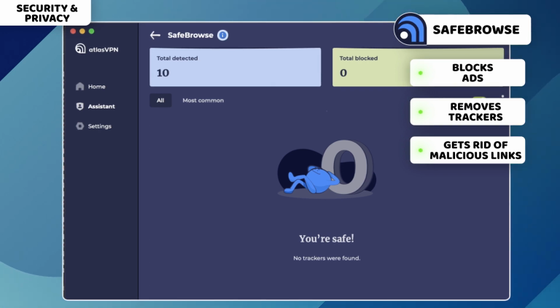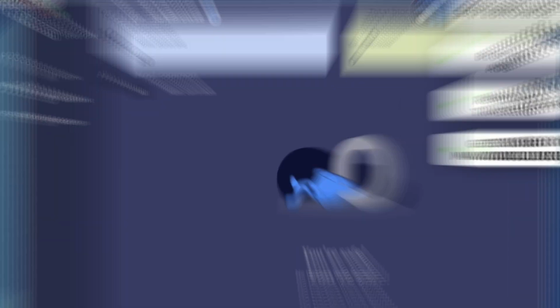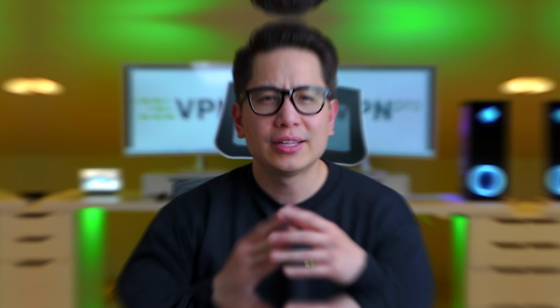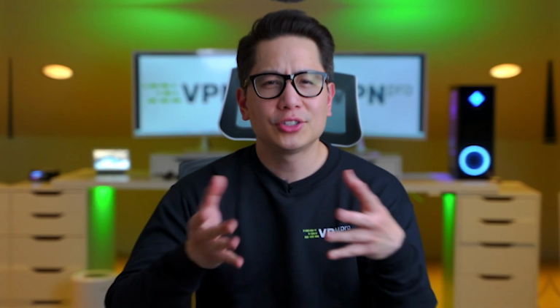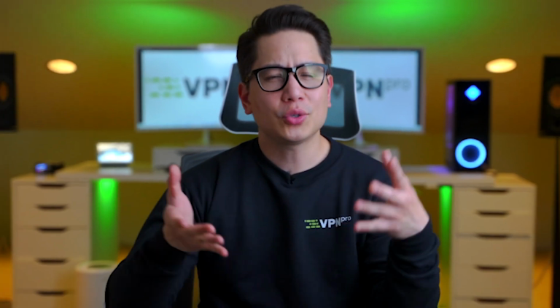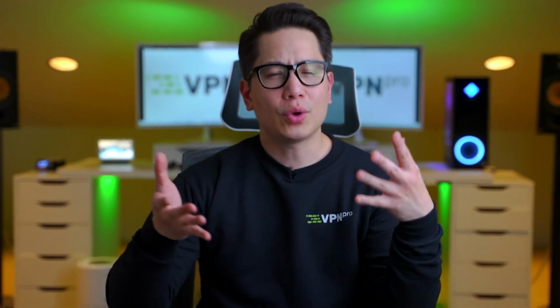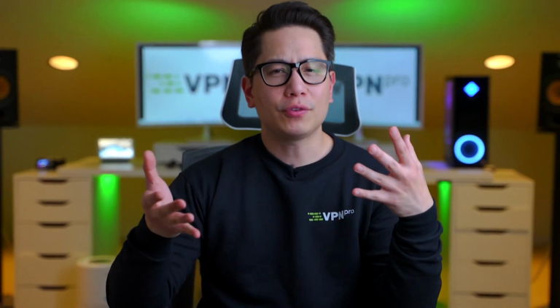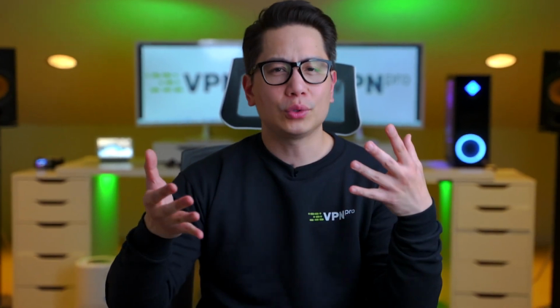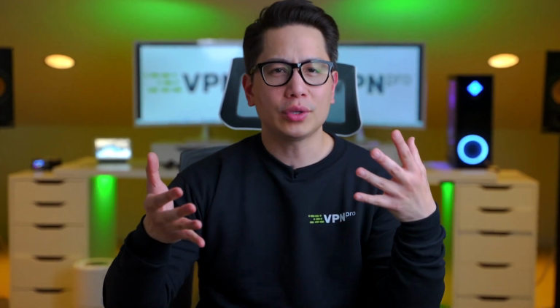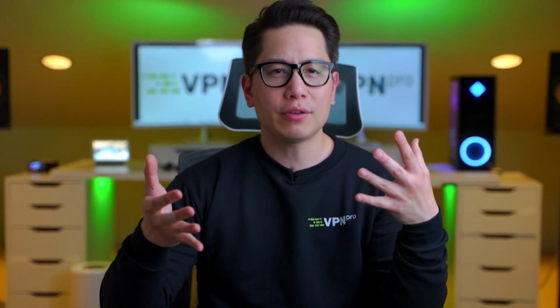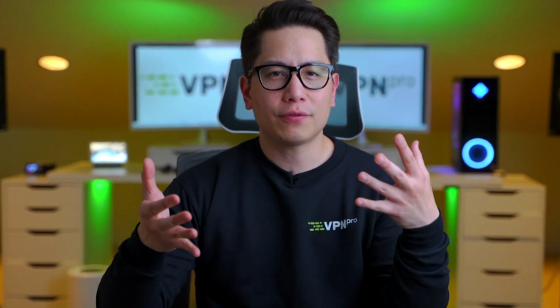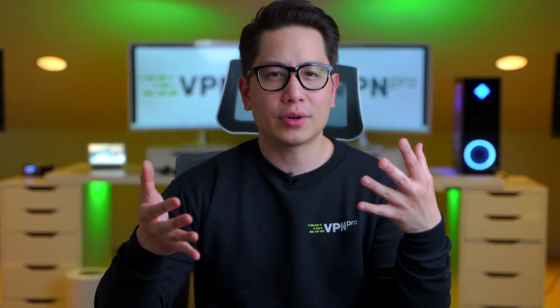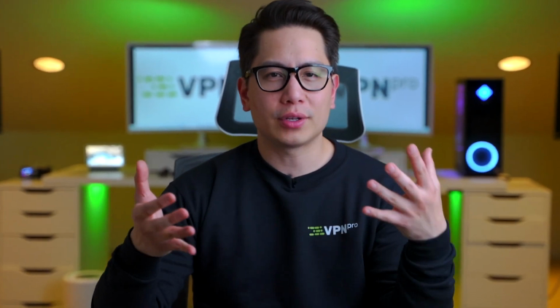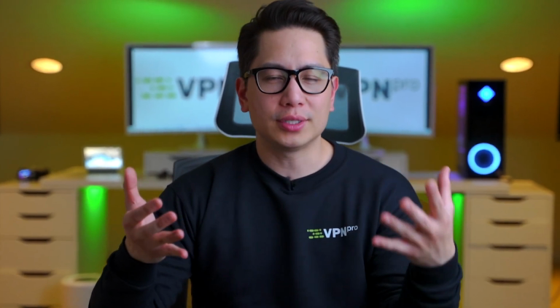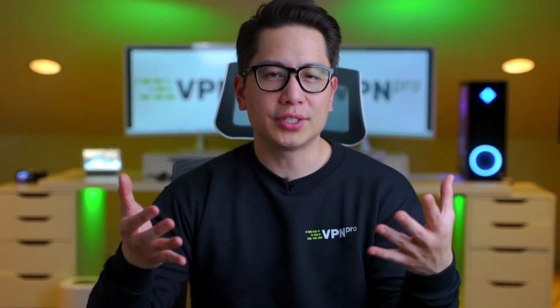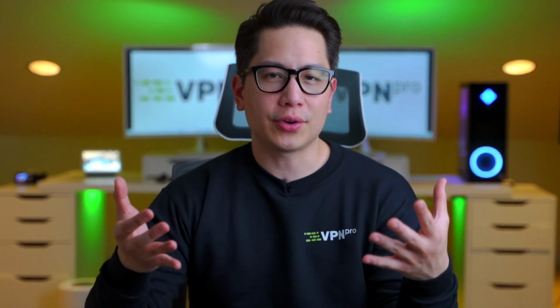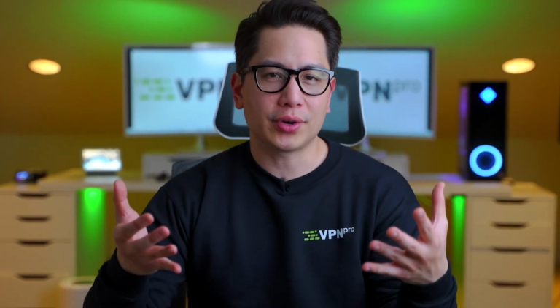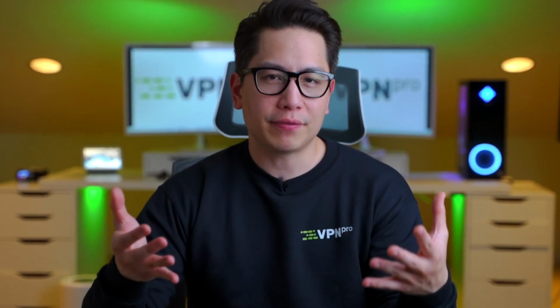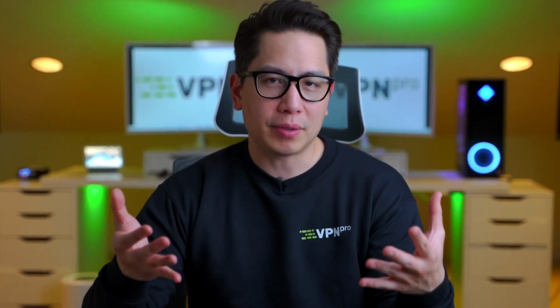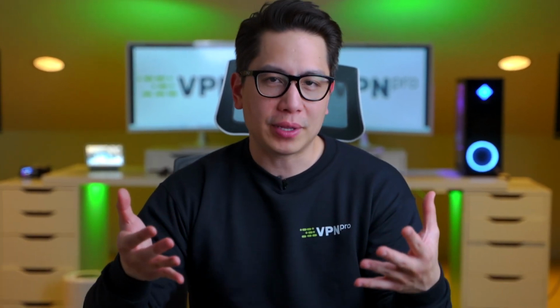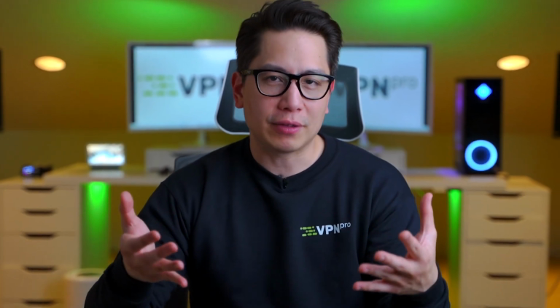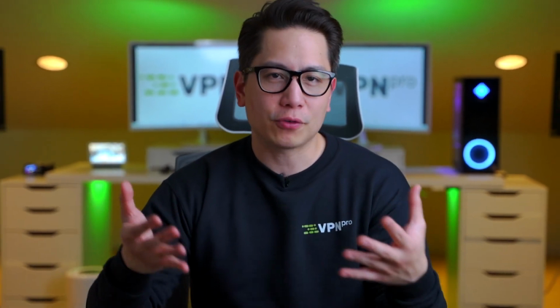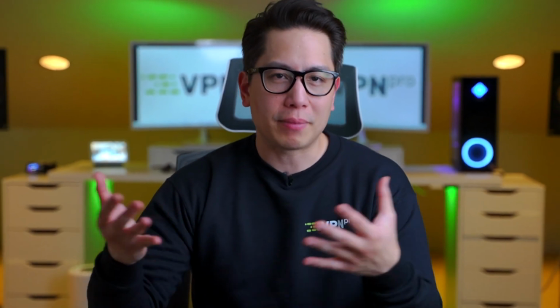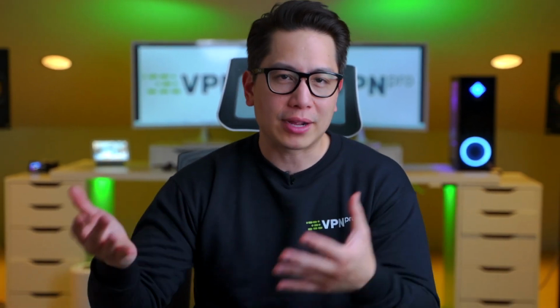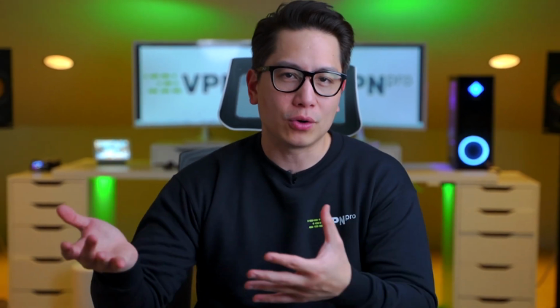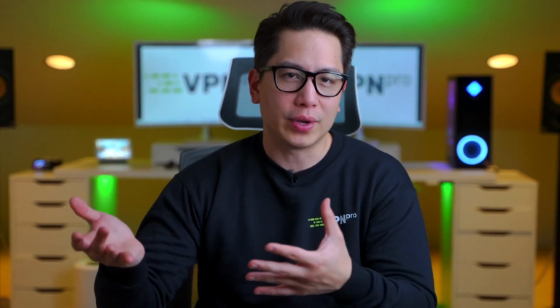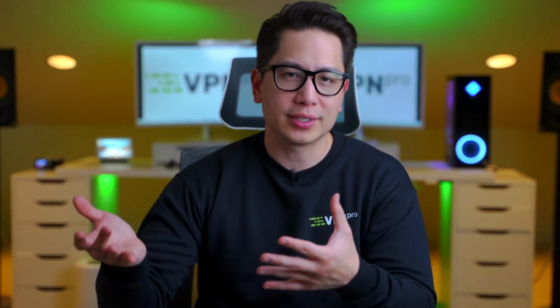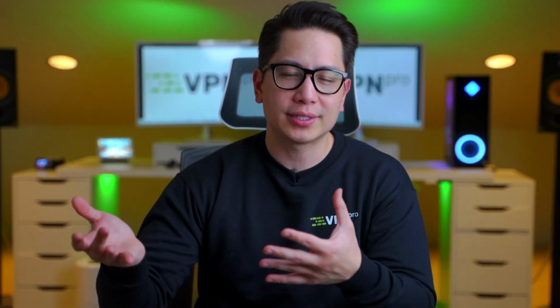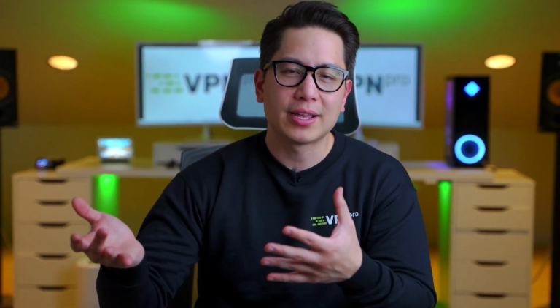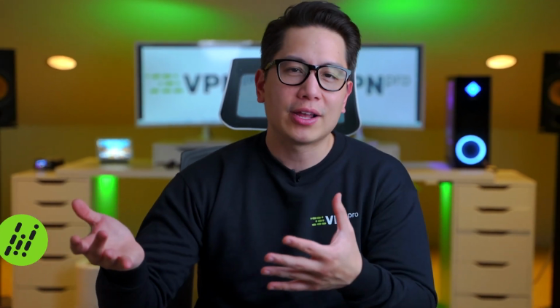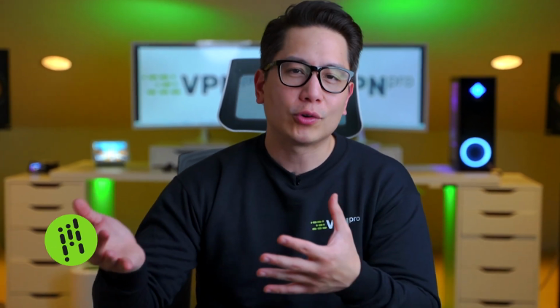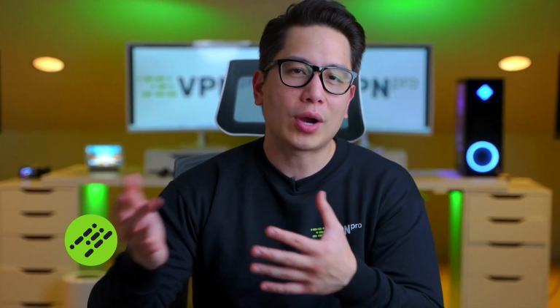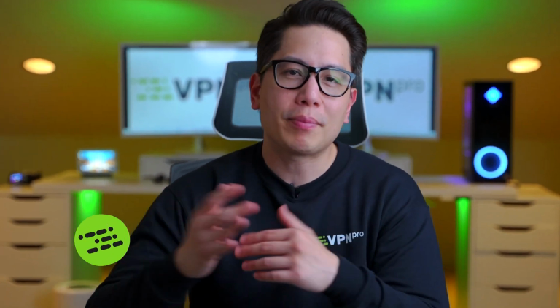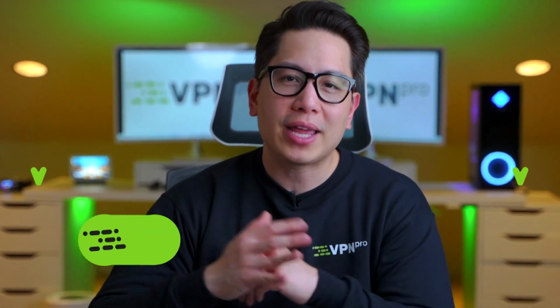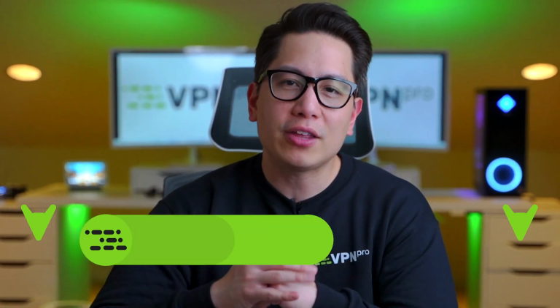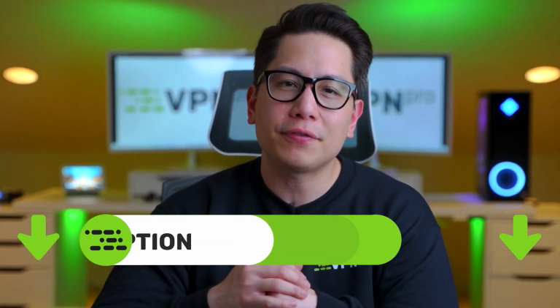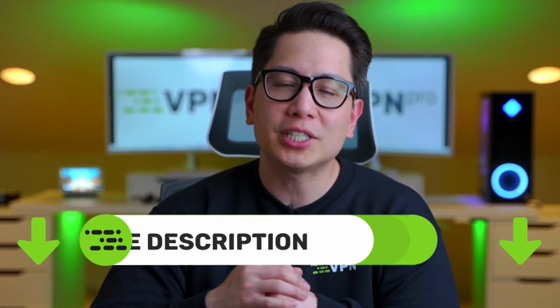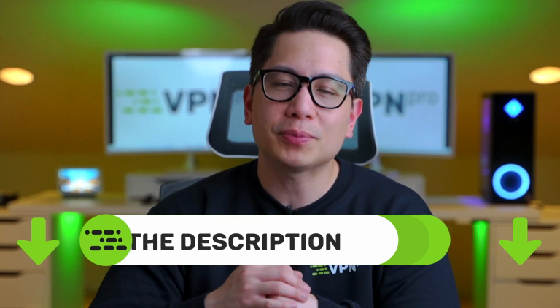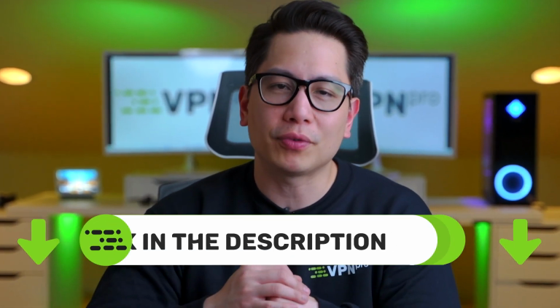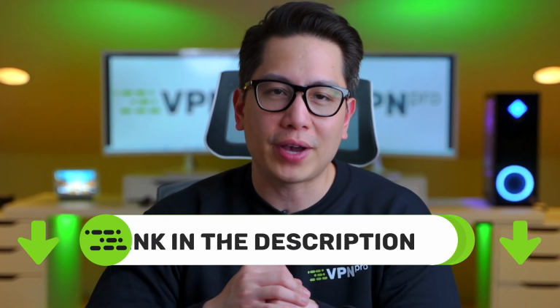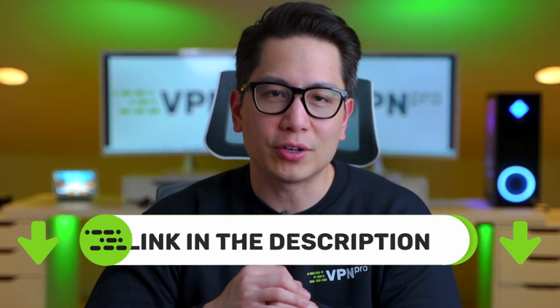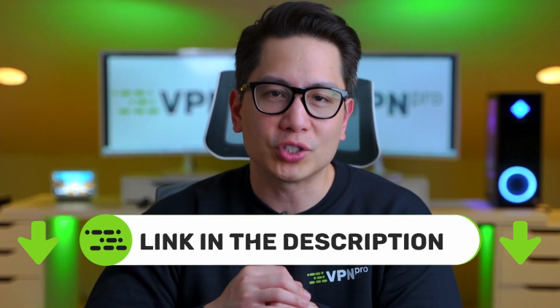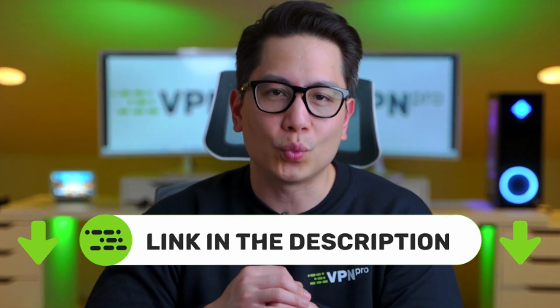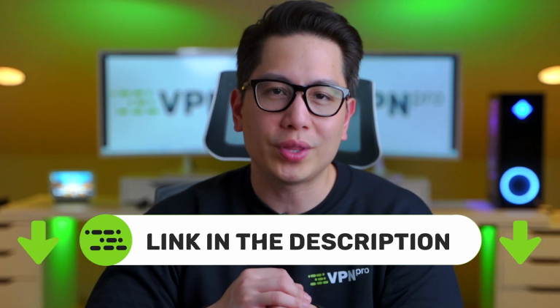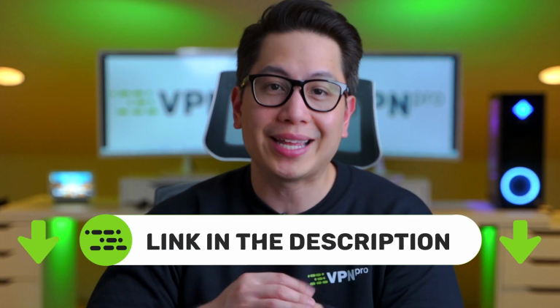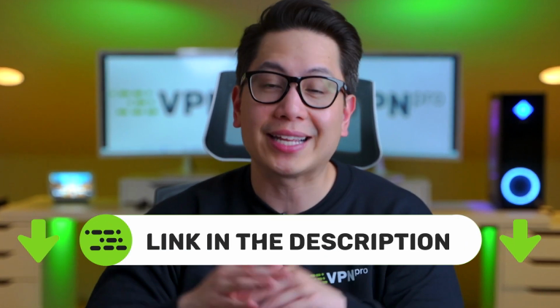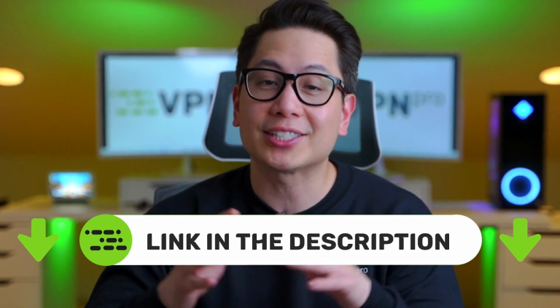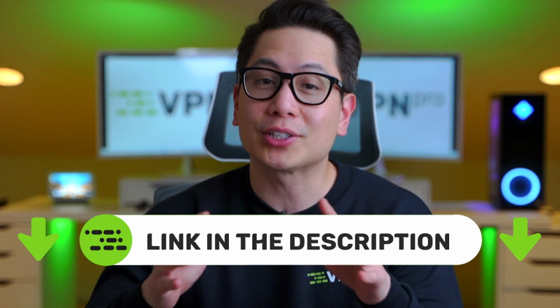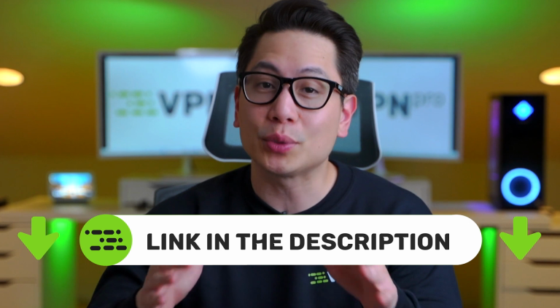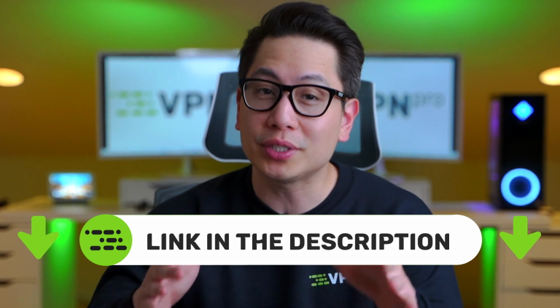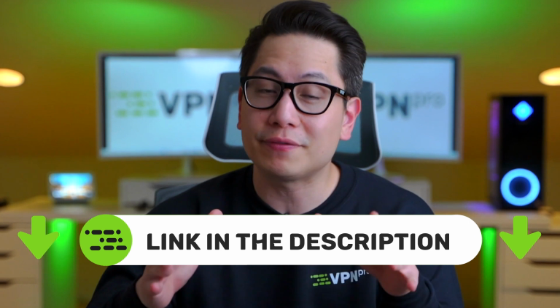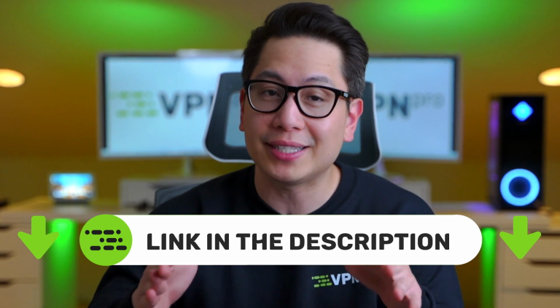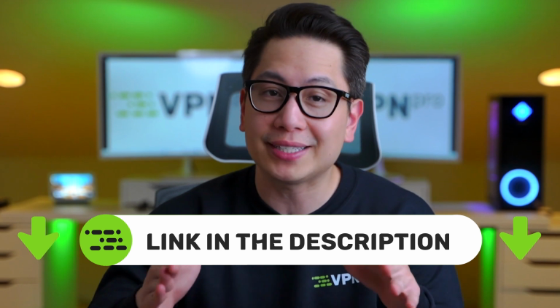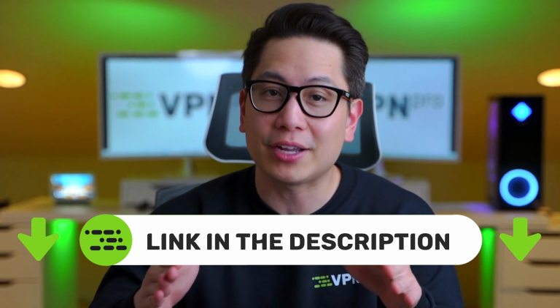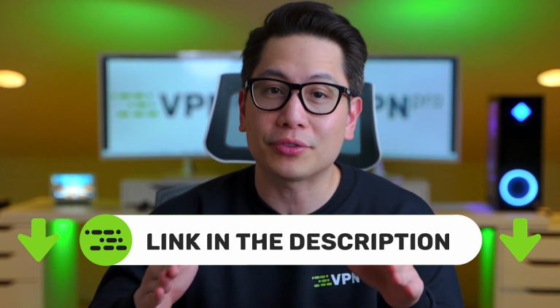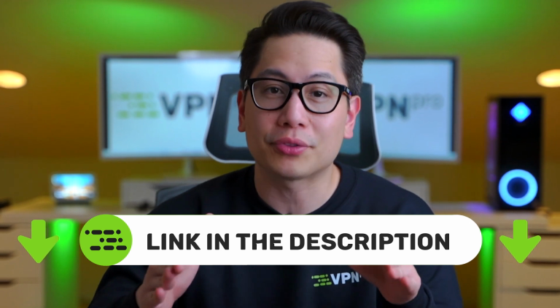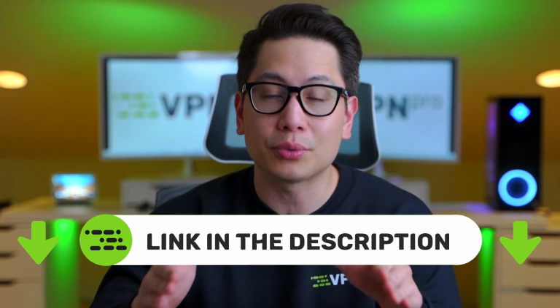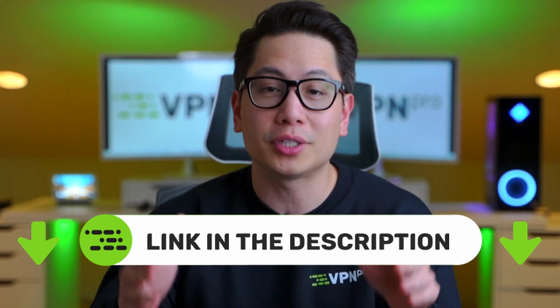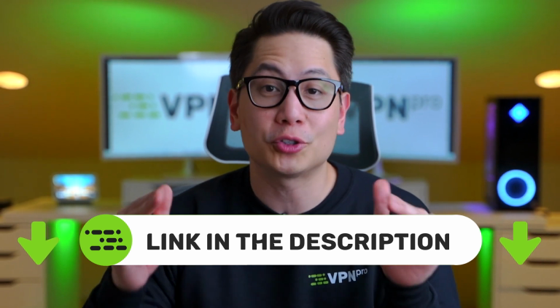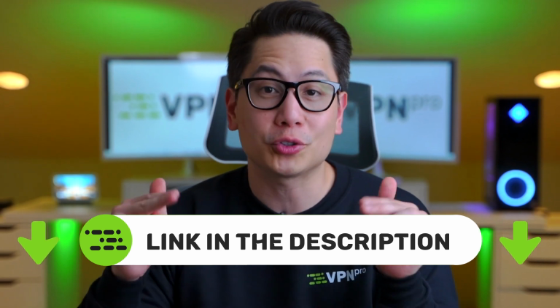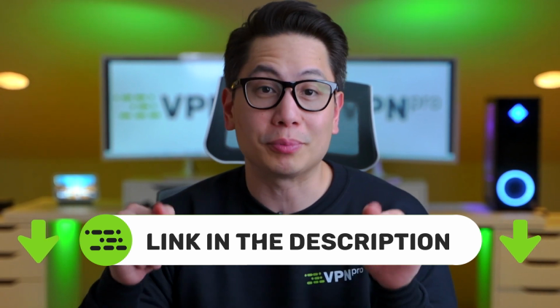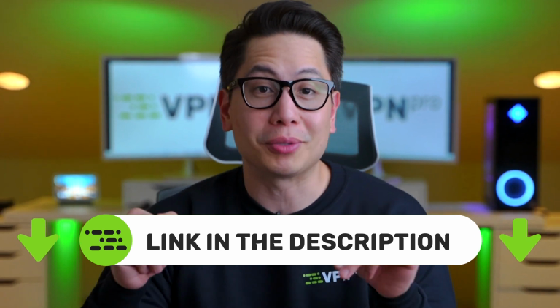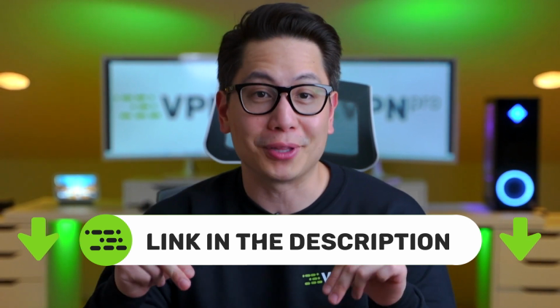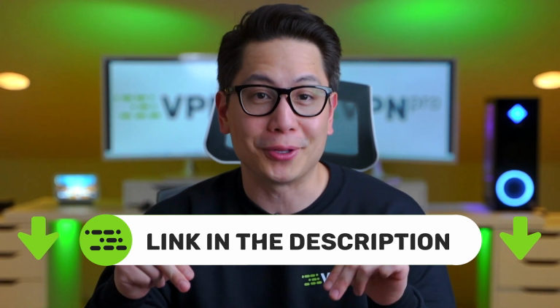So if you're looking for a good security VPN for Mac OS, grab any of these providers with an exclusive discount through the description below.